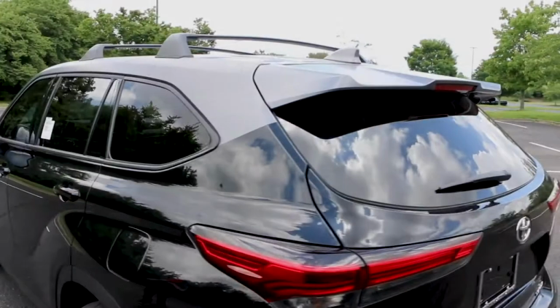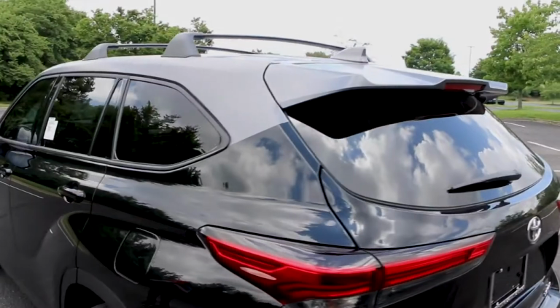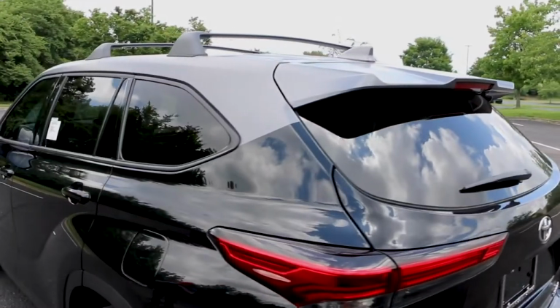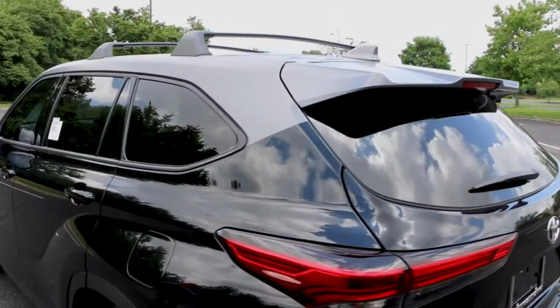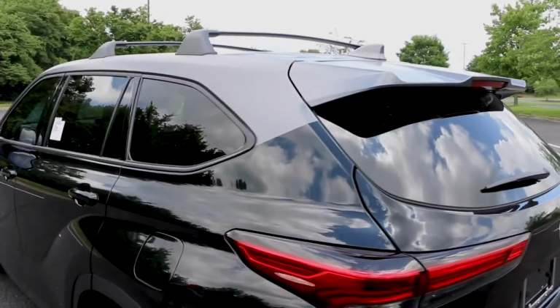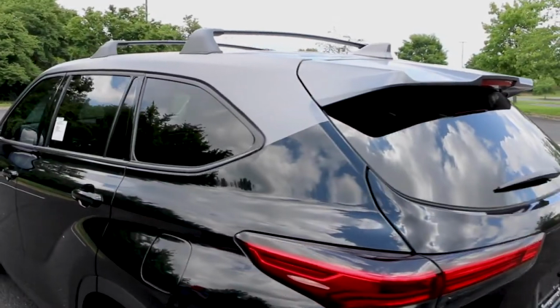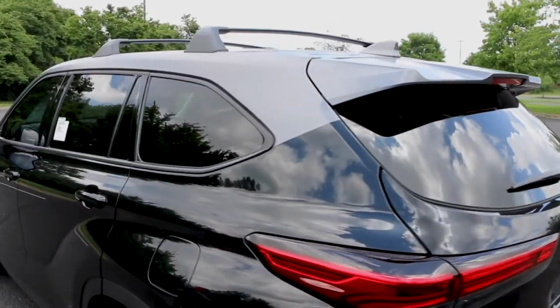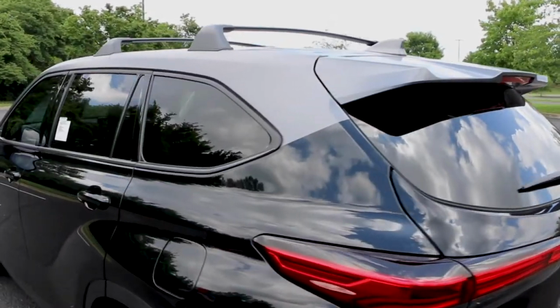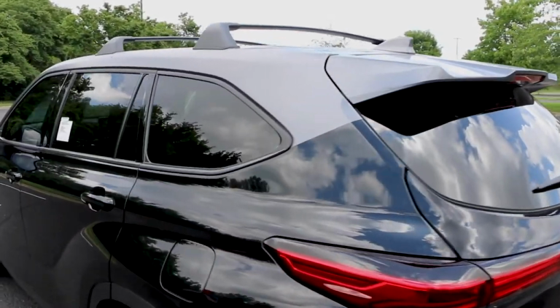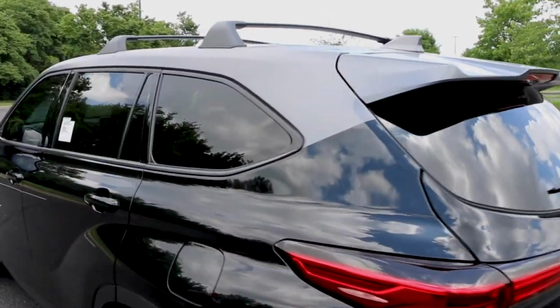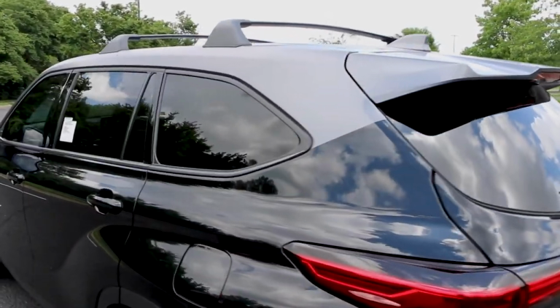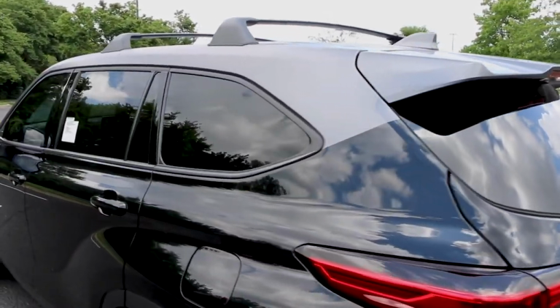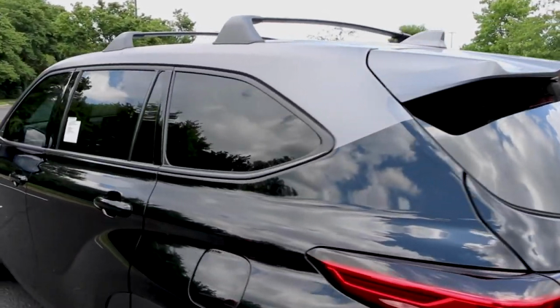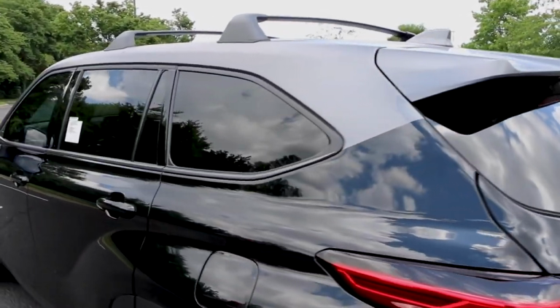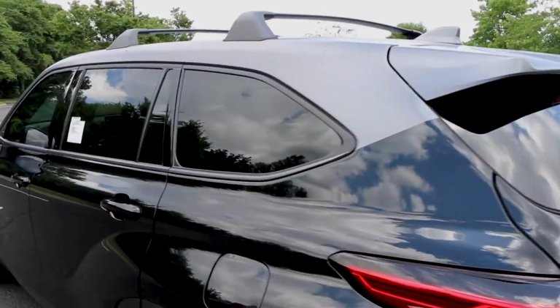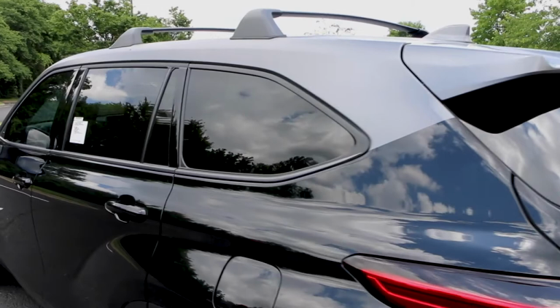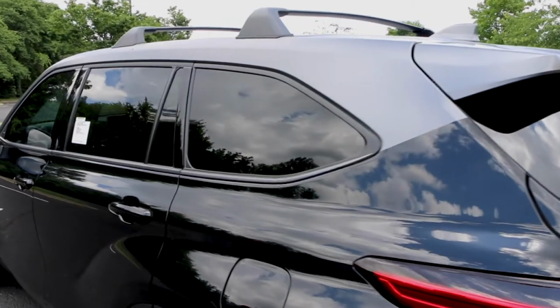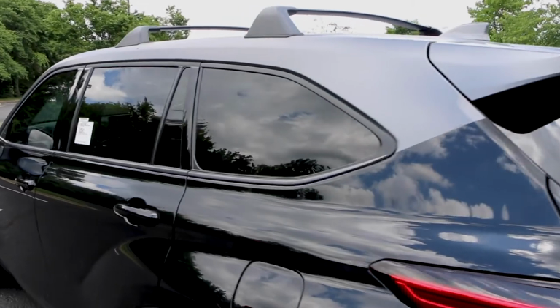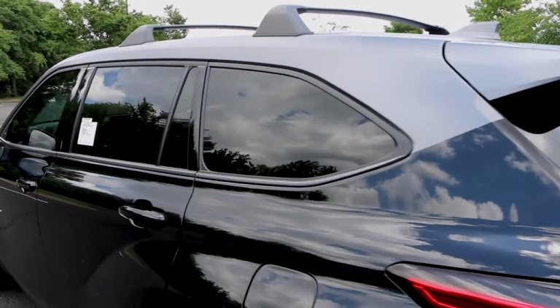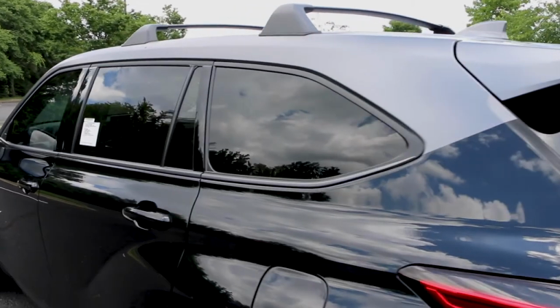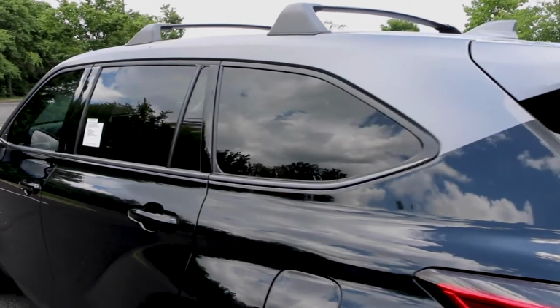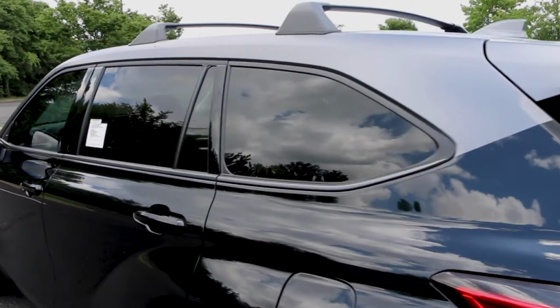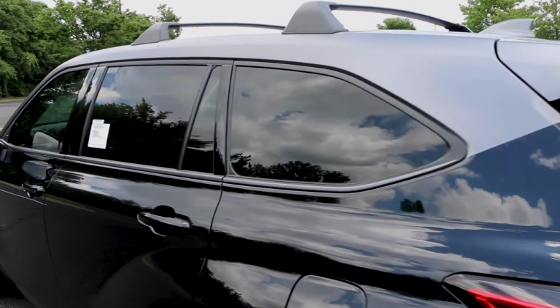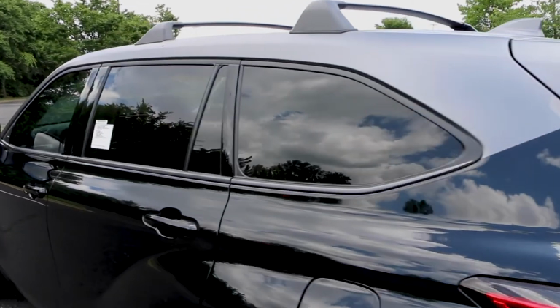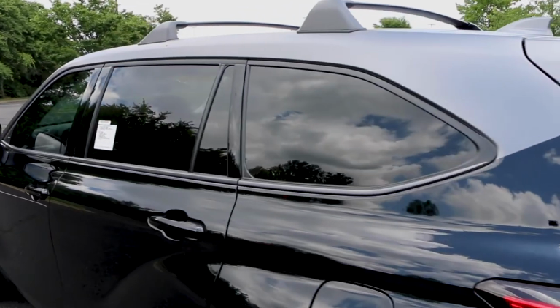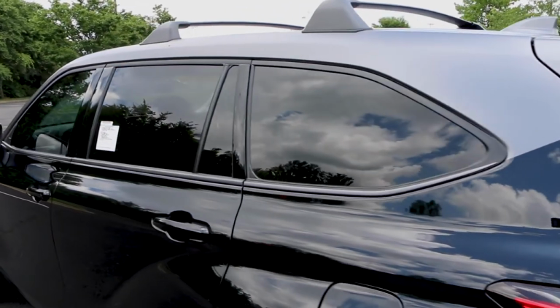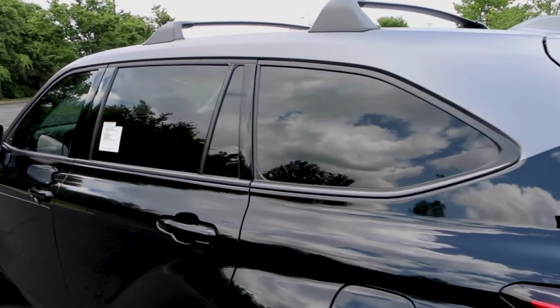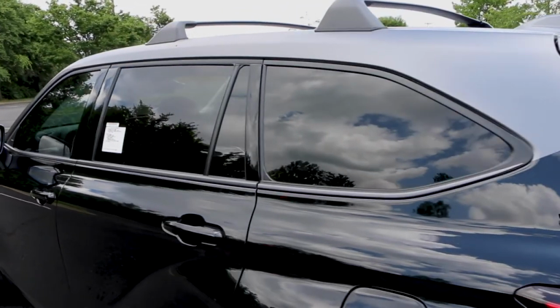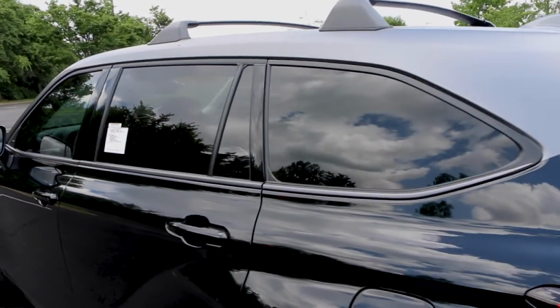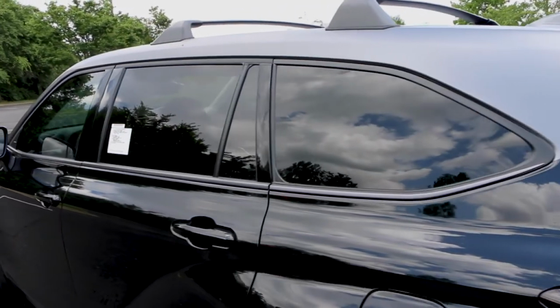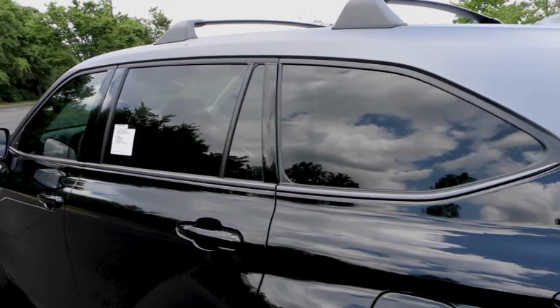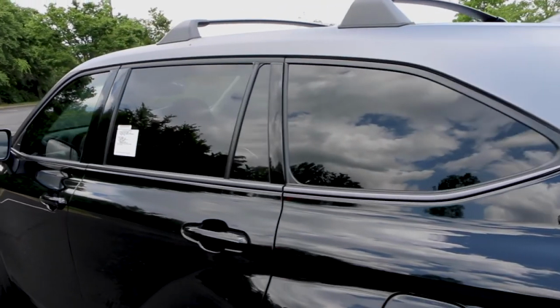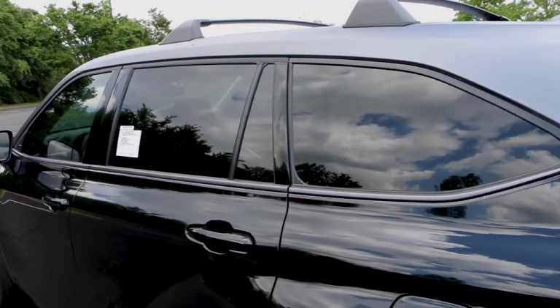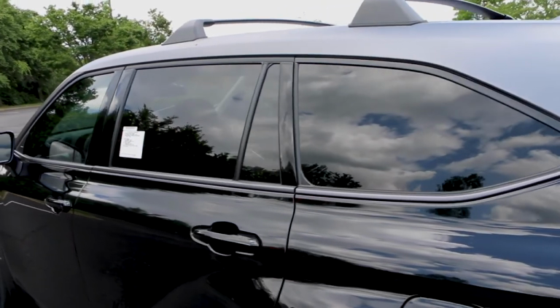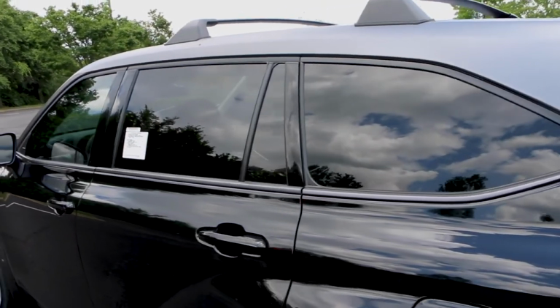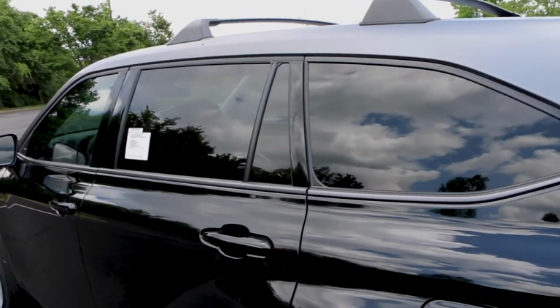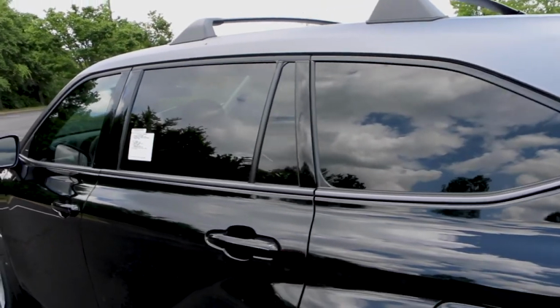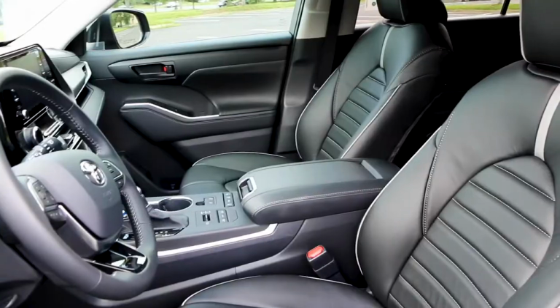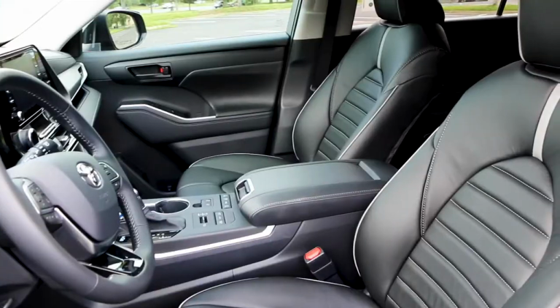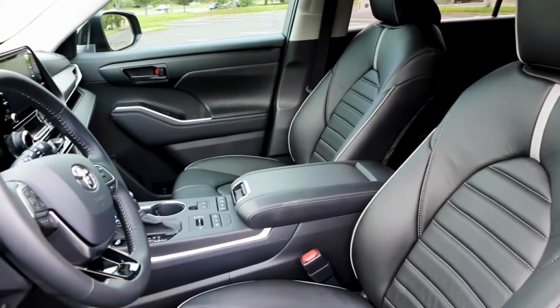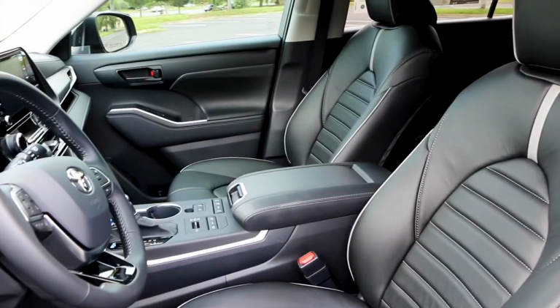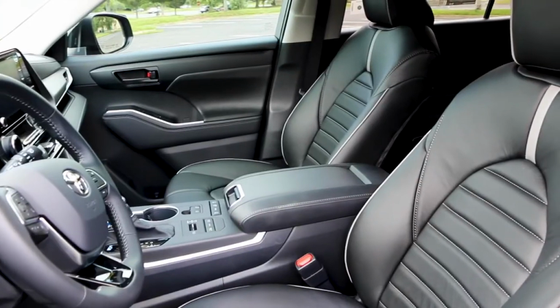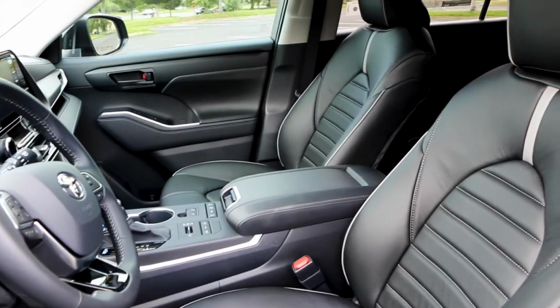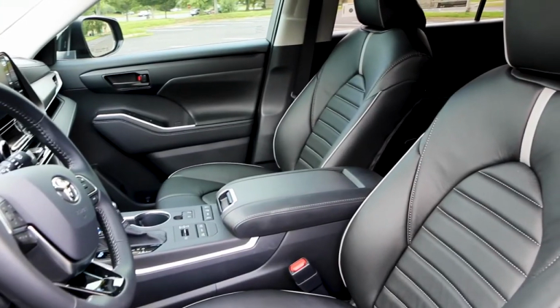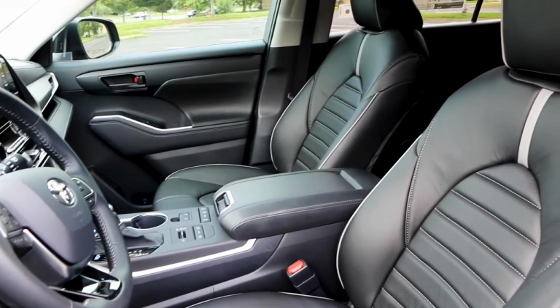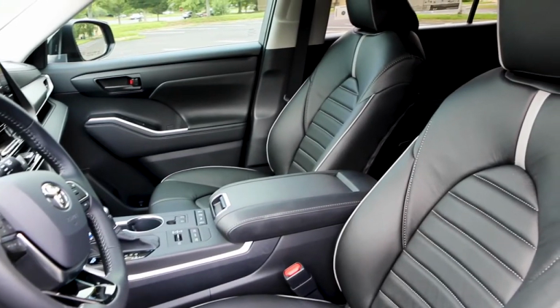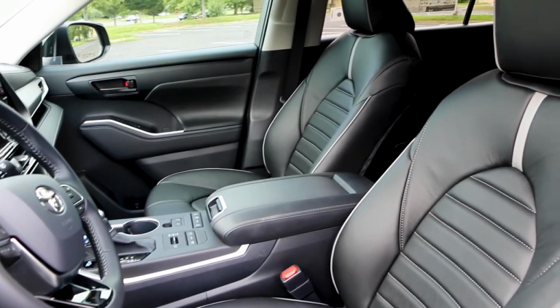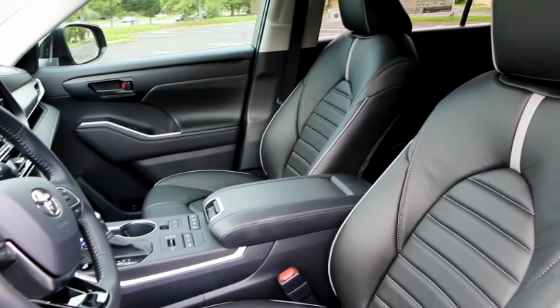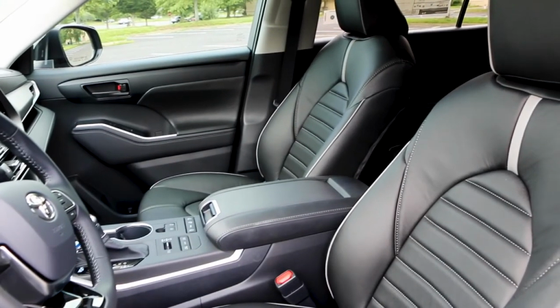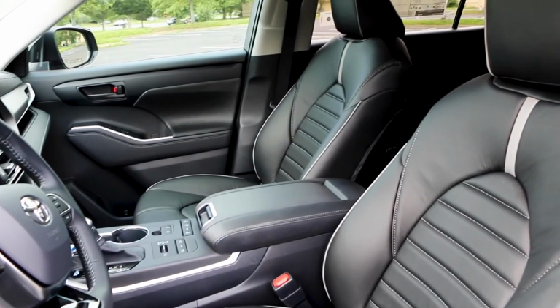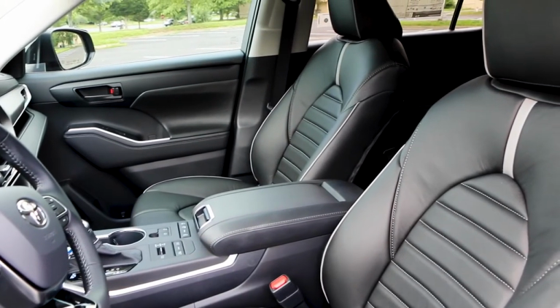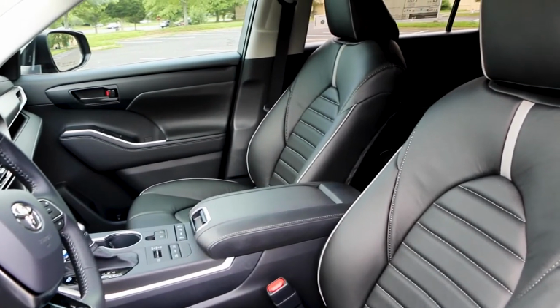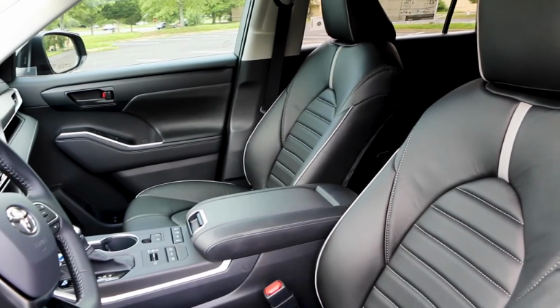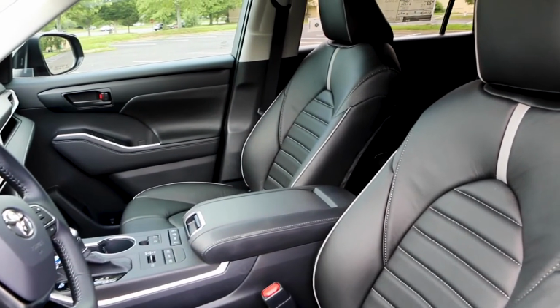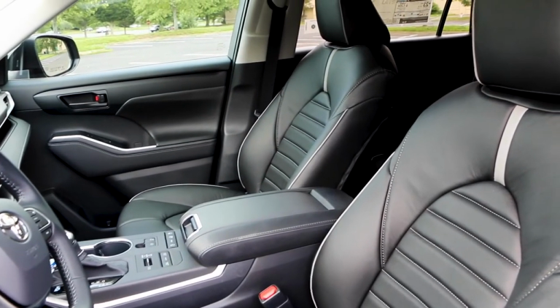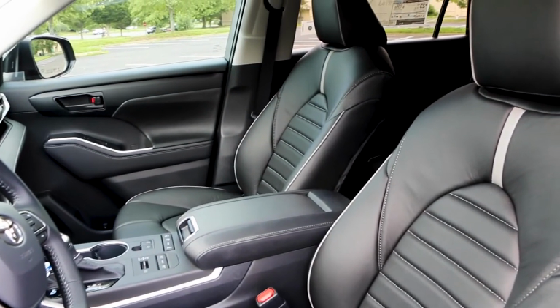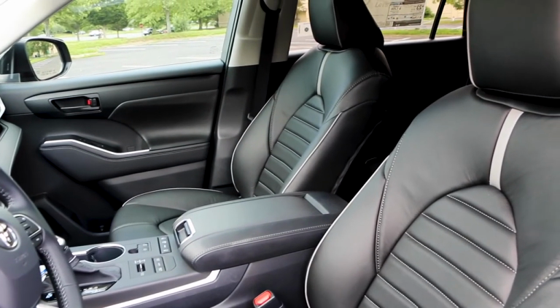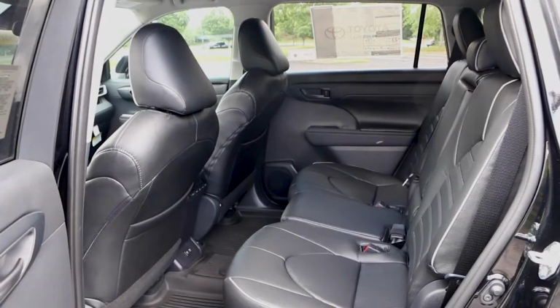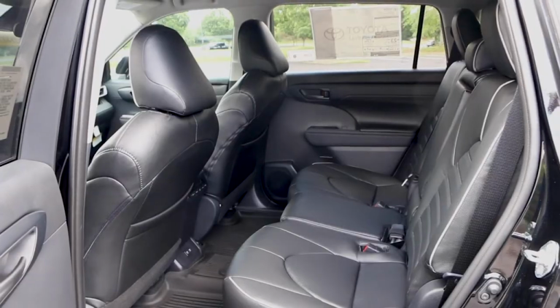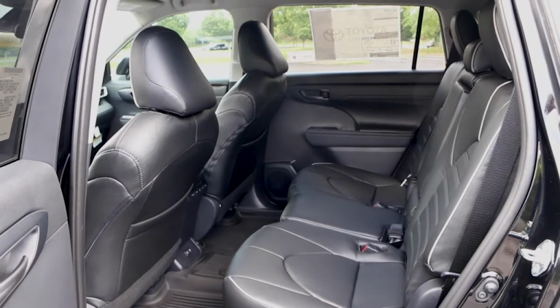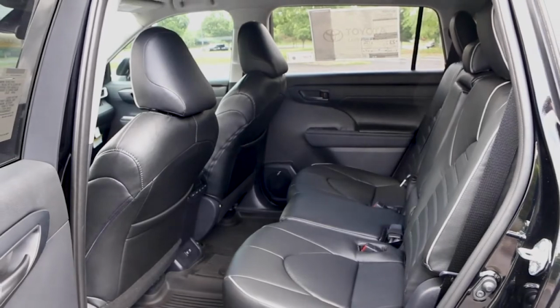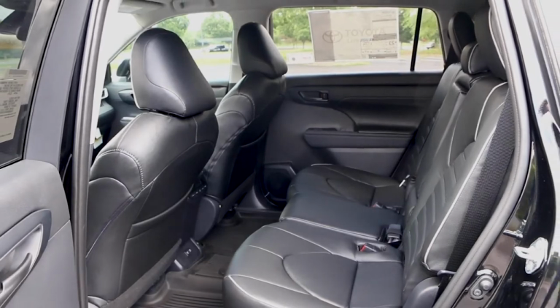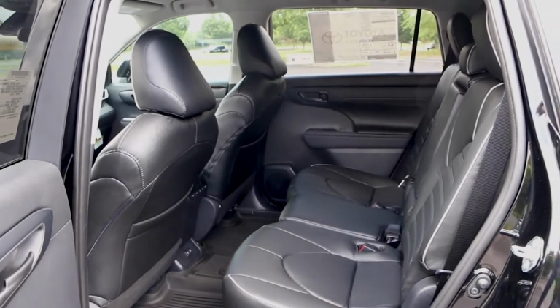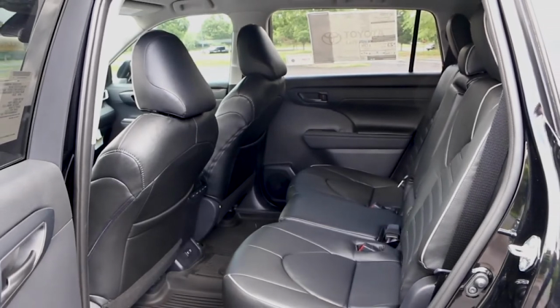We also added light tint to the windows to give you a little bit more extra privacy. For the interior, we added new custom leather seating for you and the passenger.